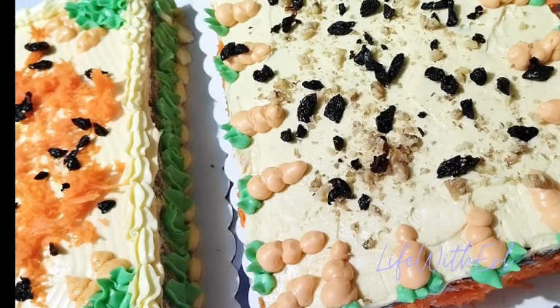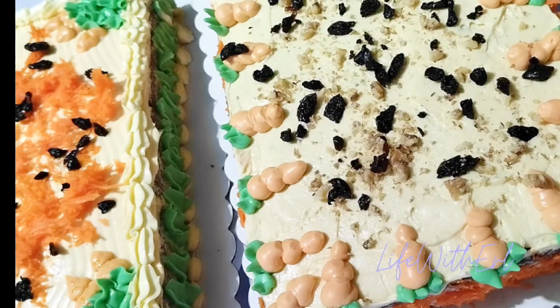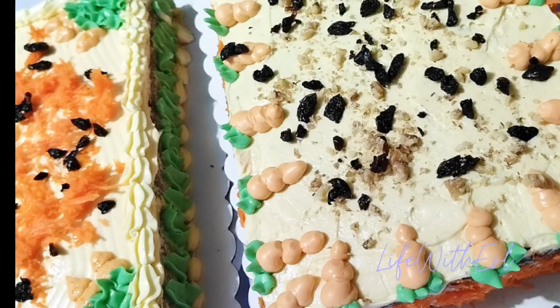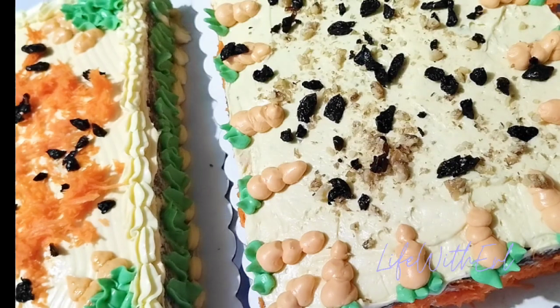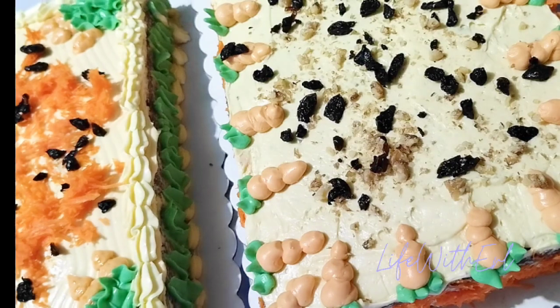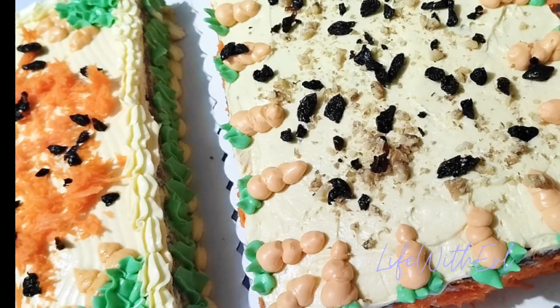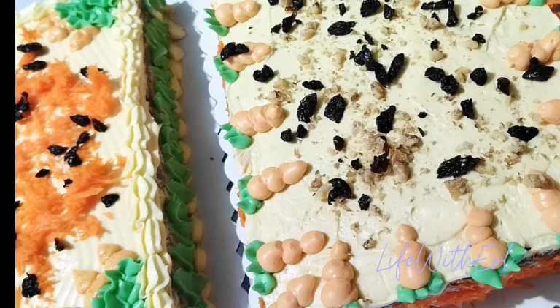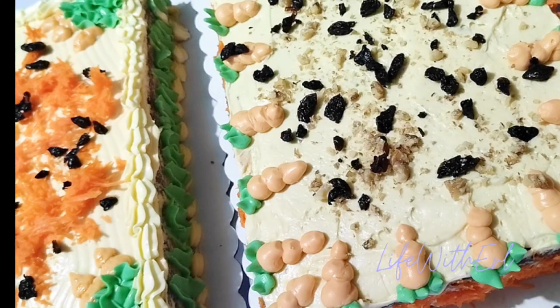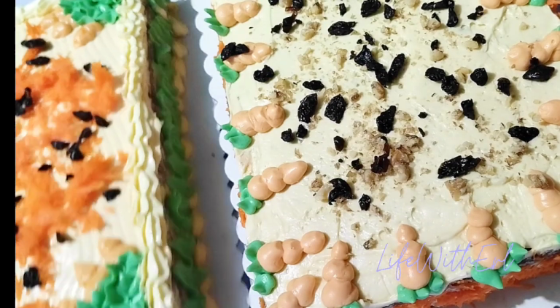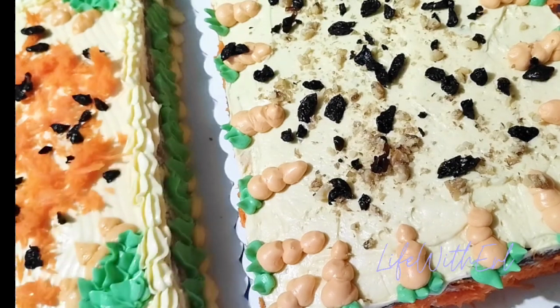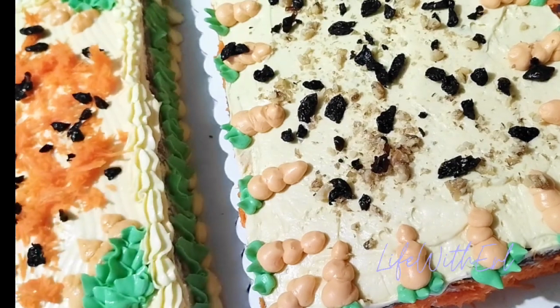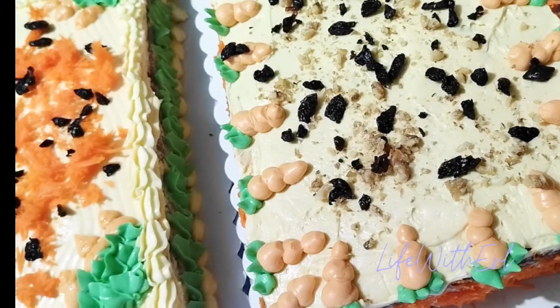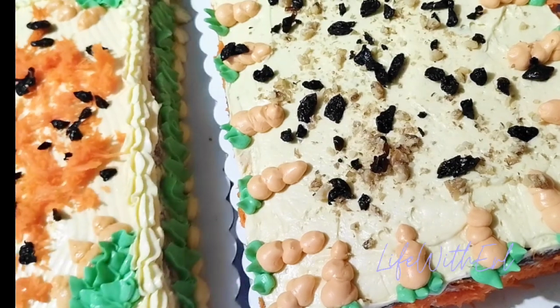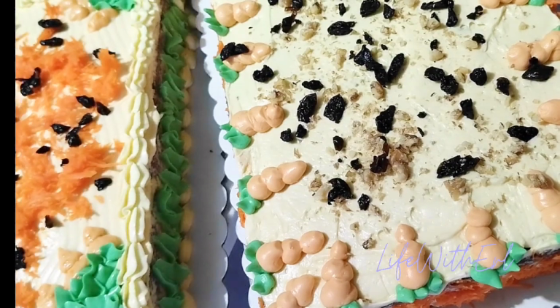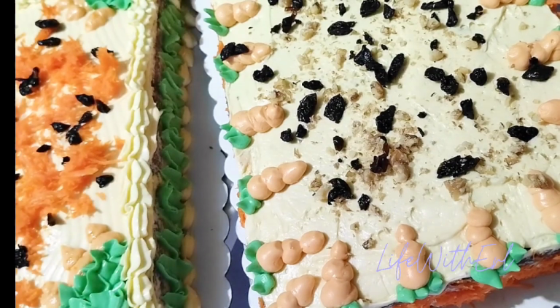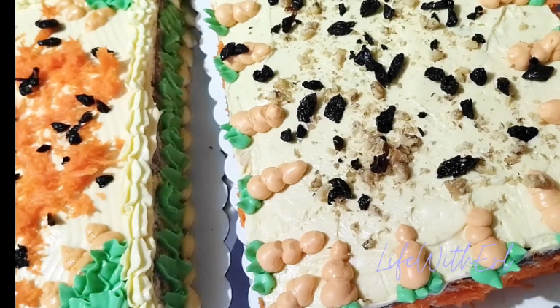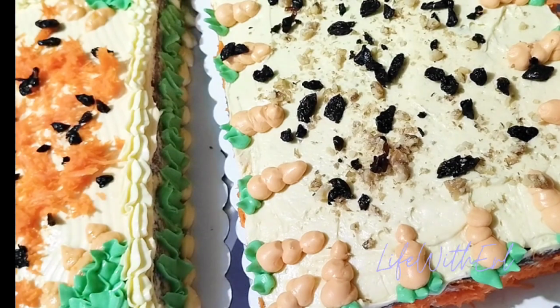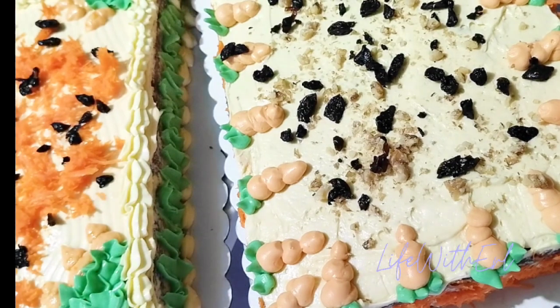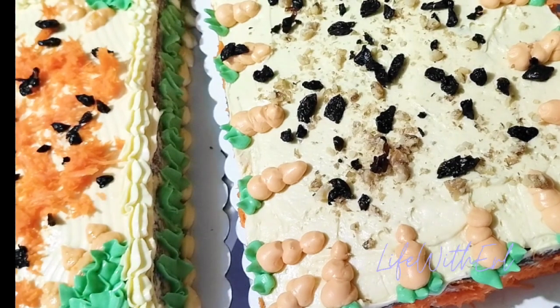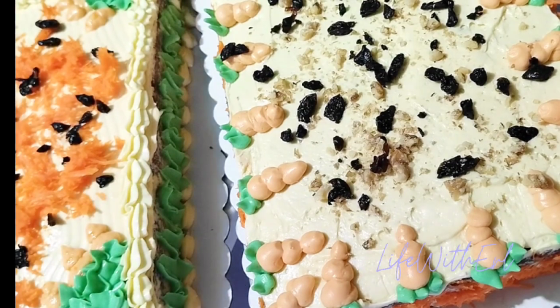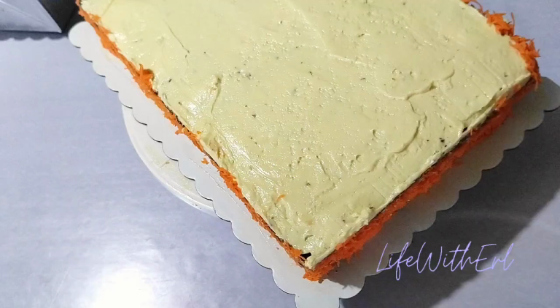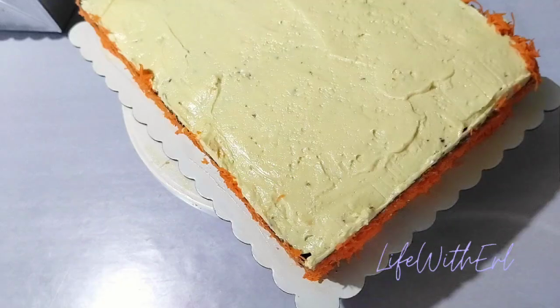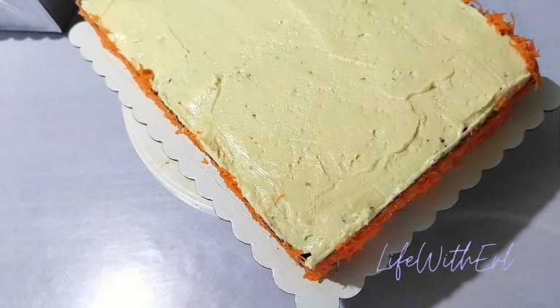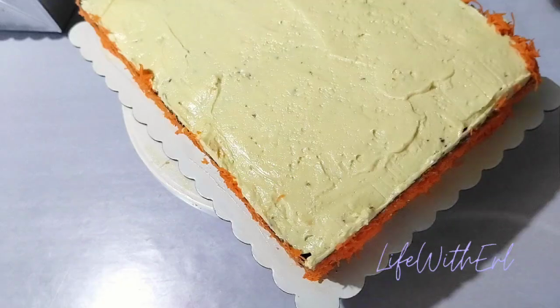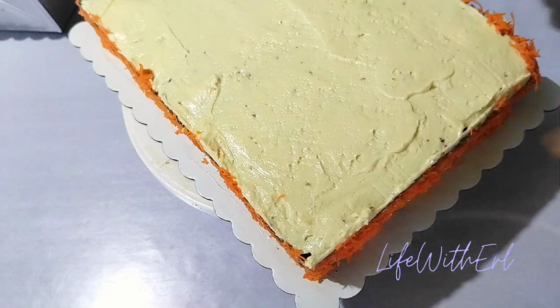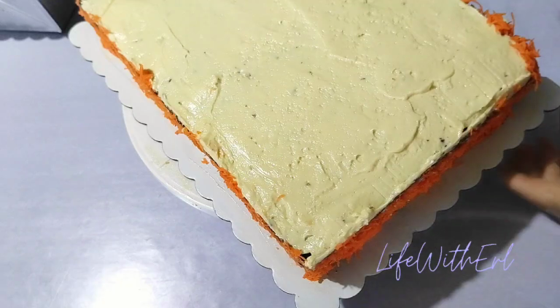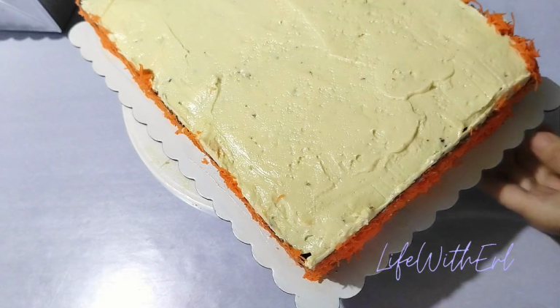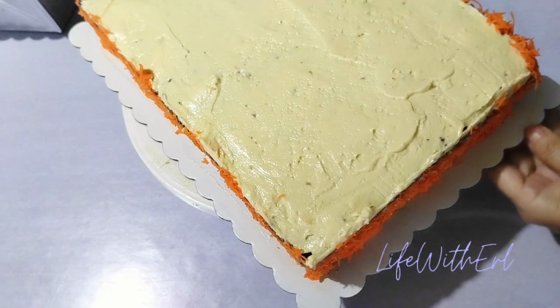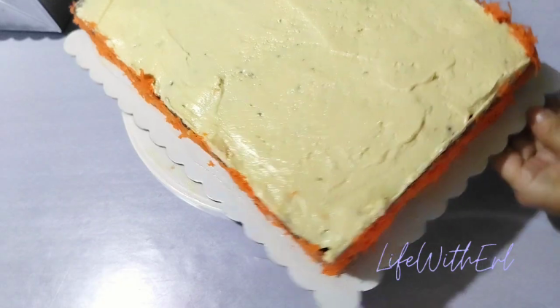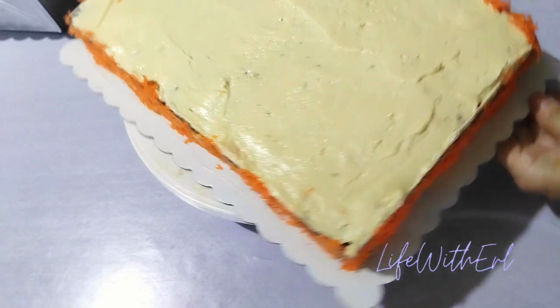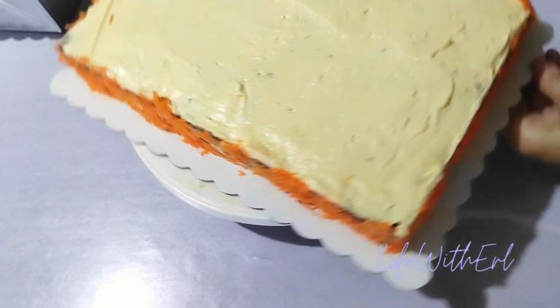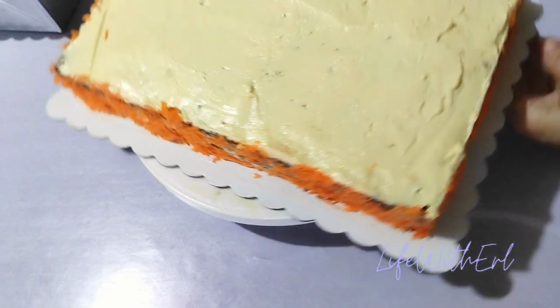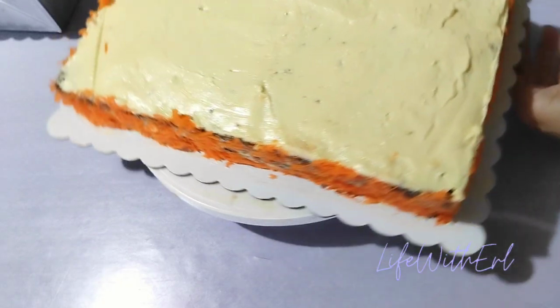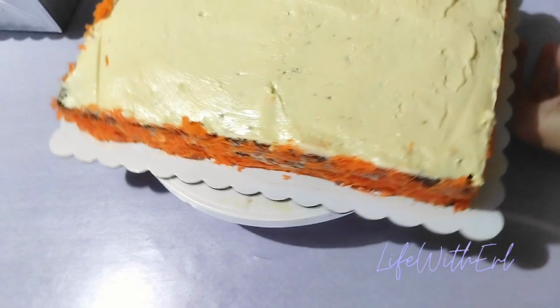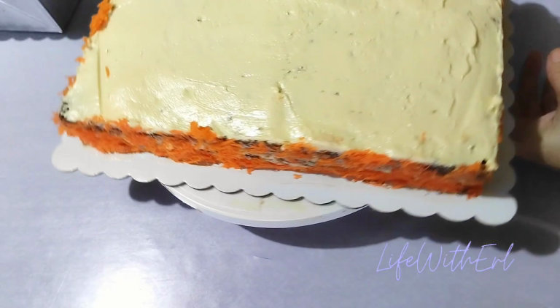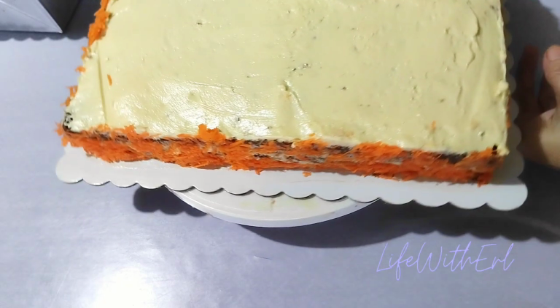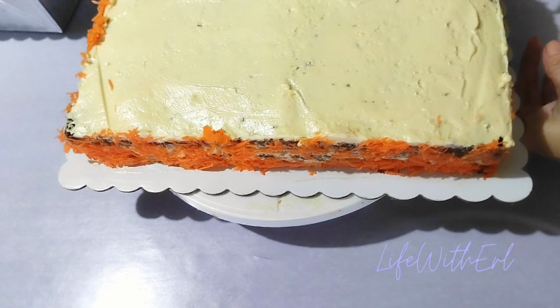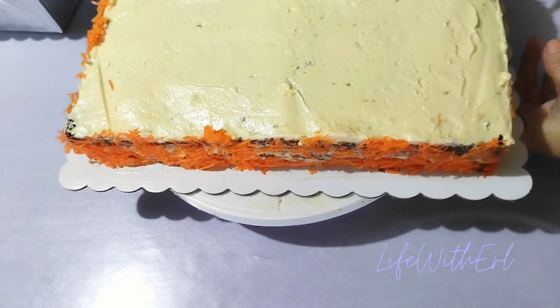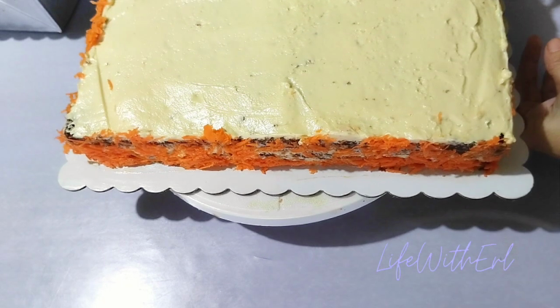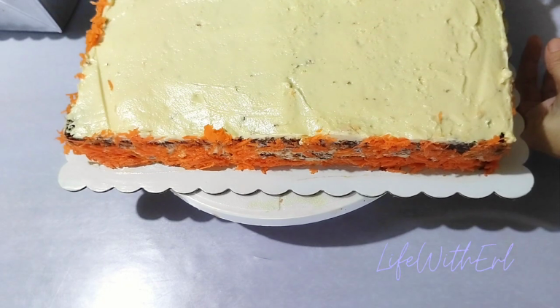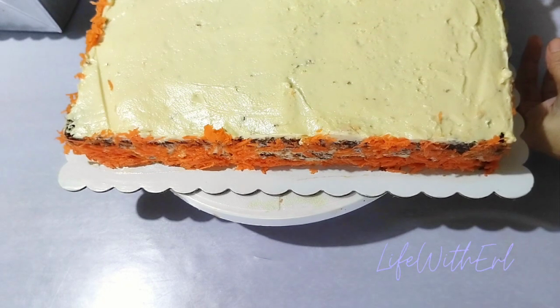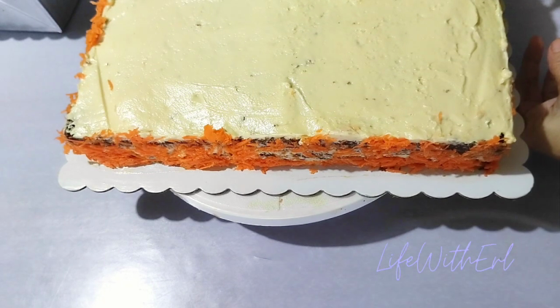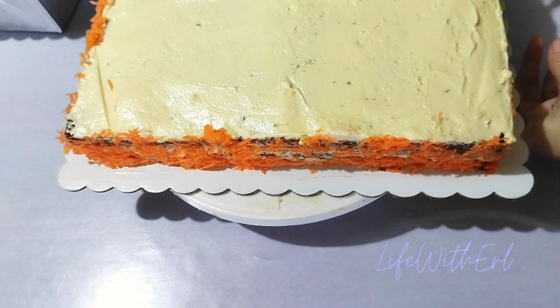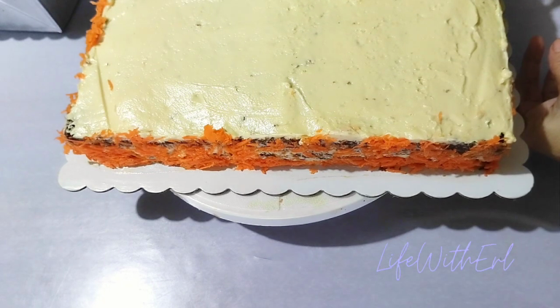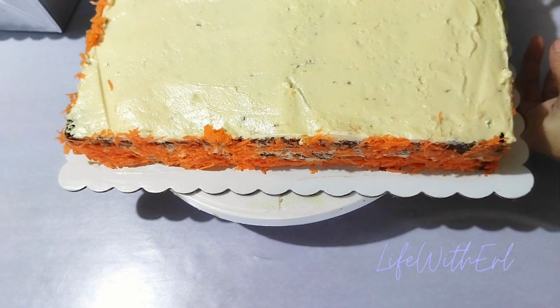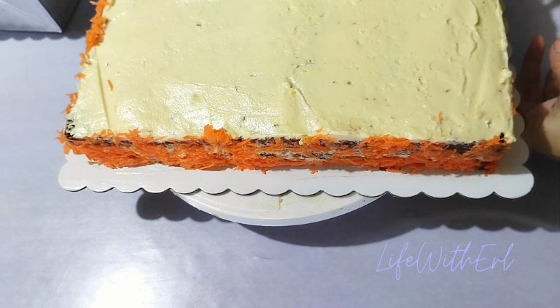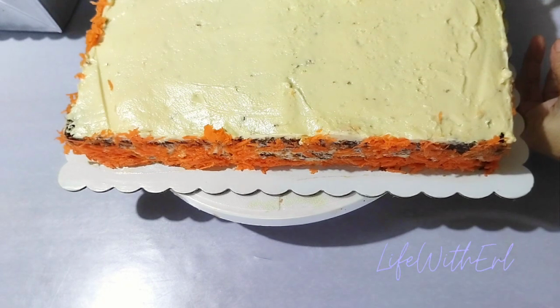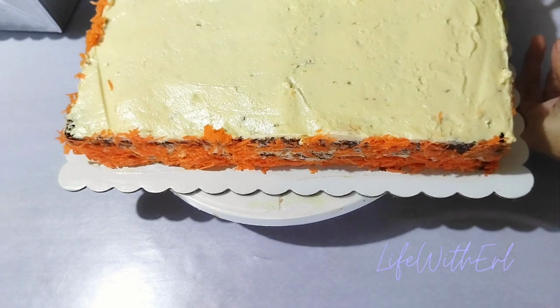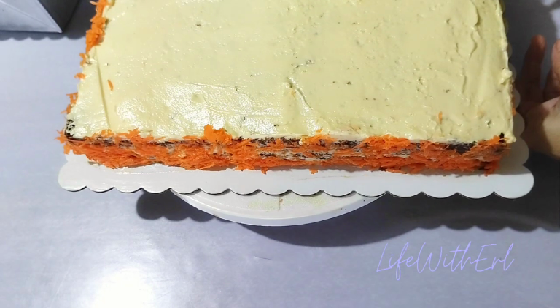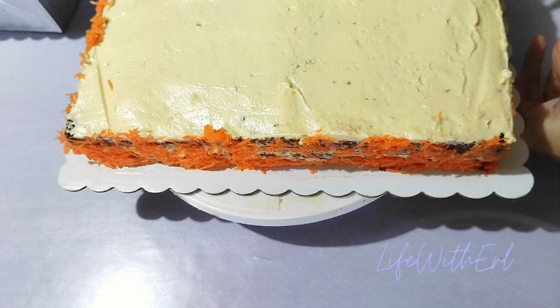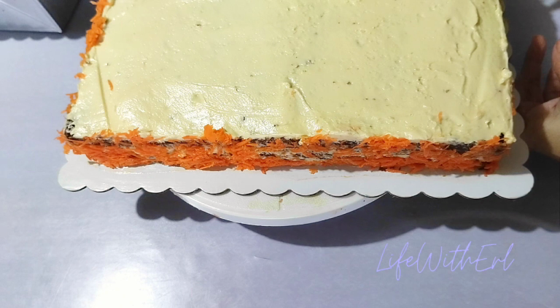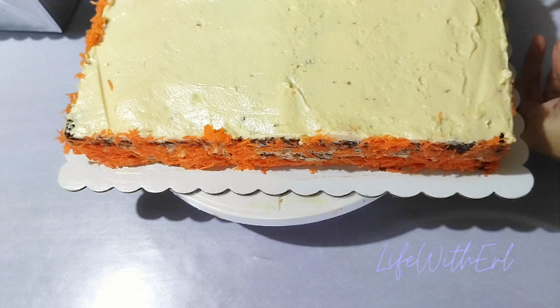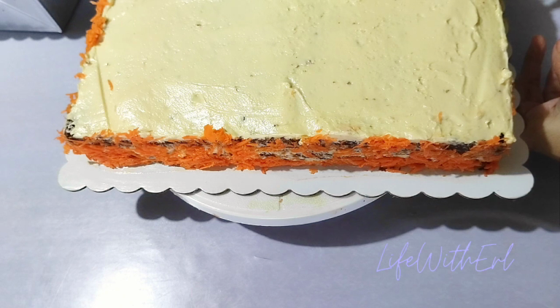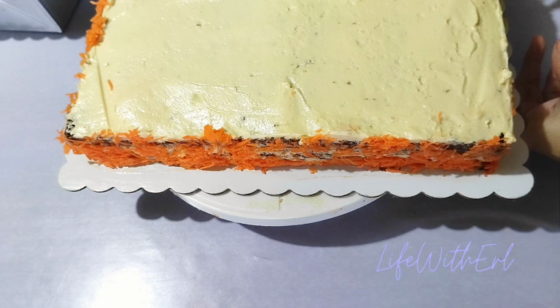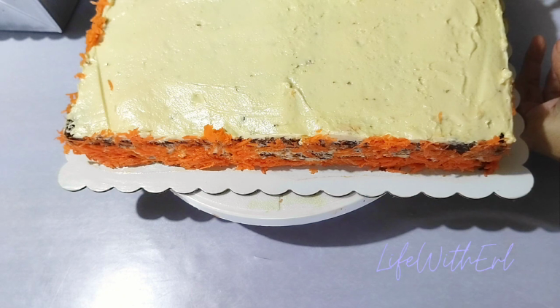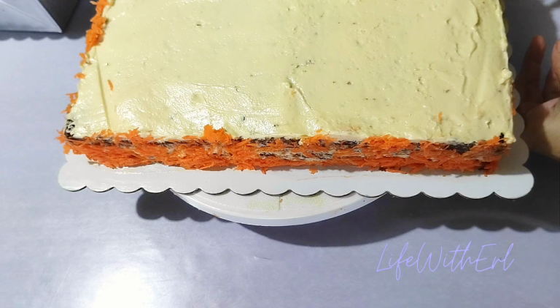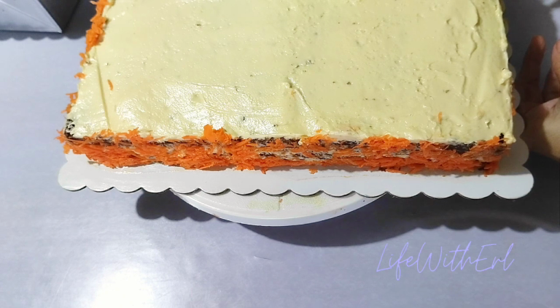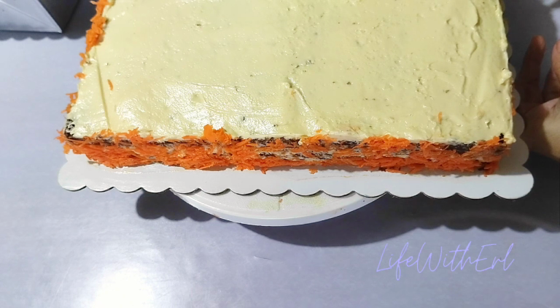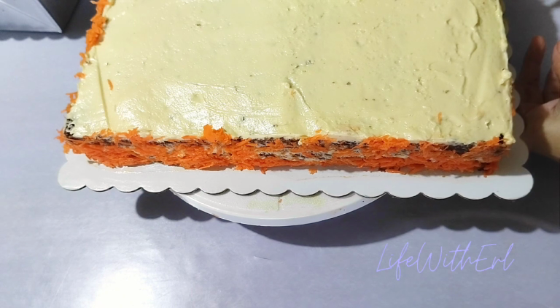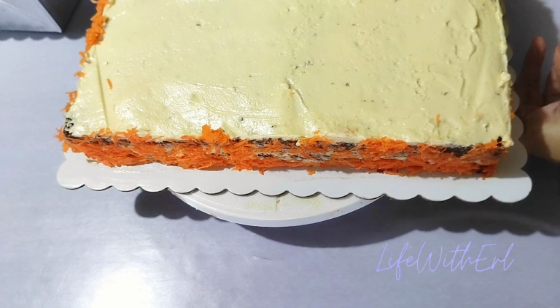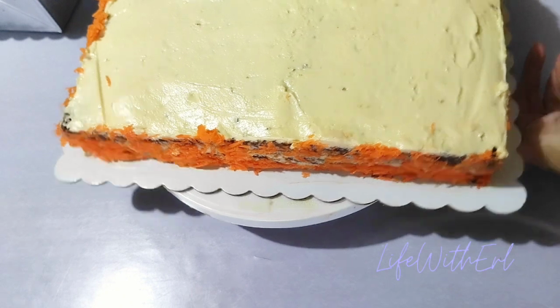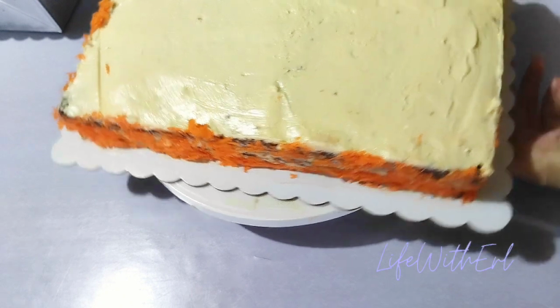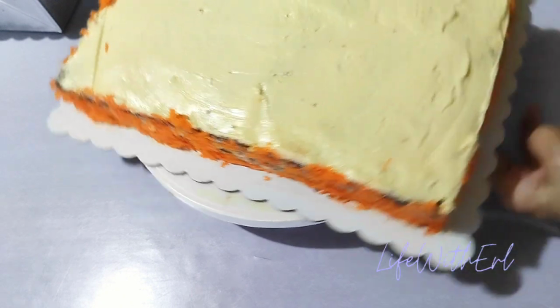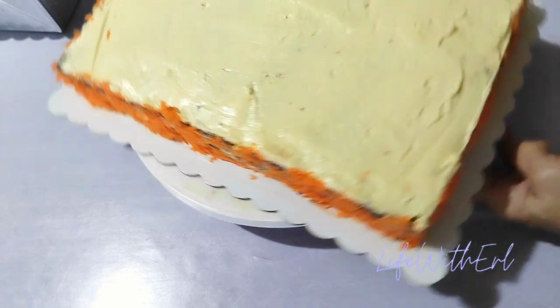One cake is almost done — let's move on to the other cake.